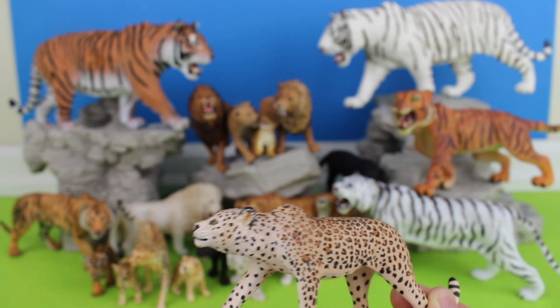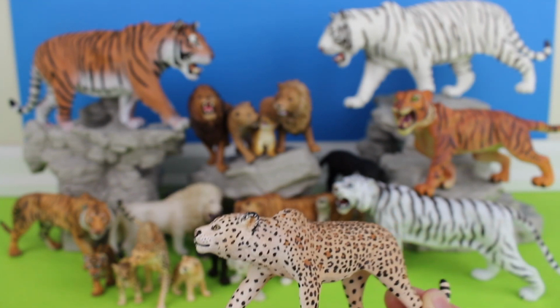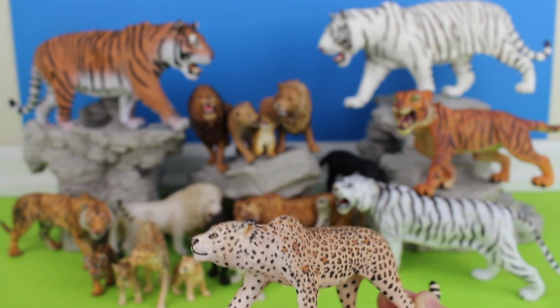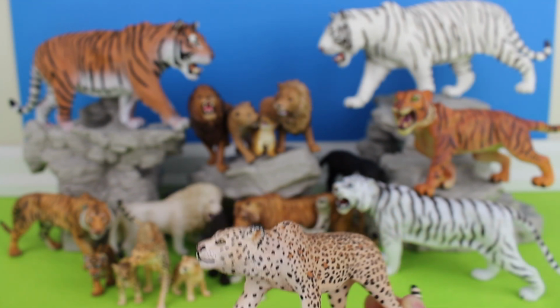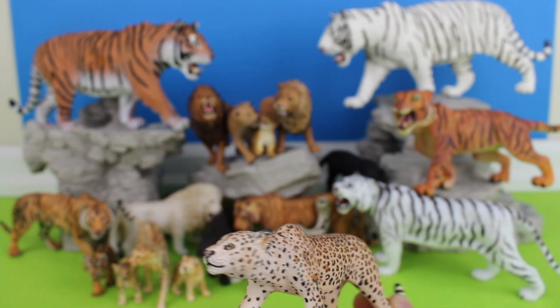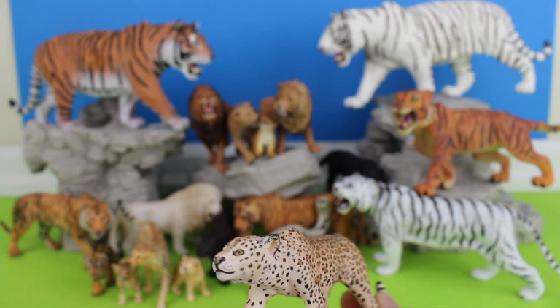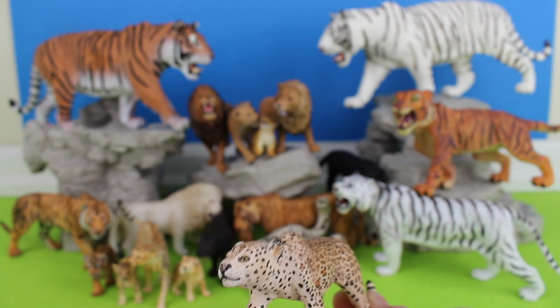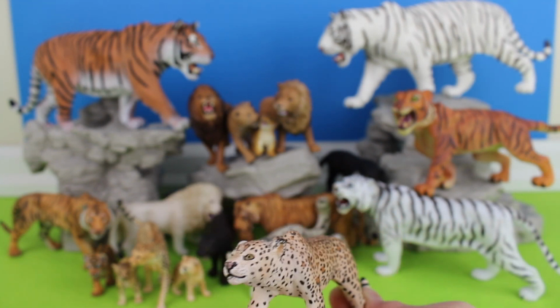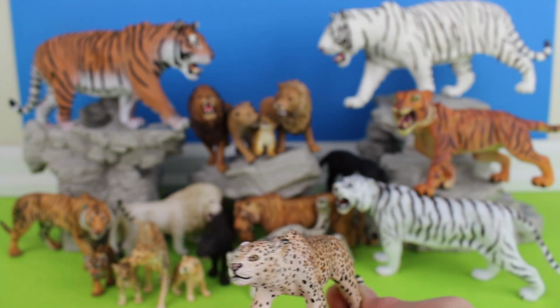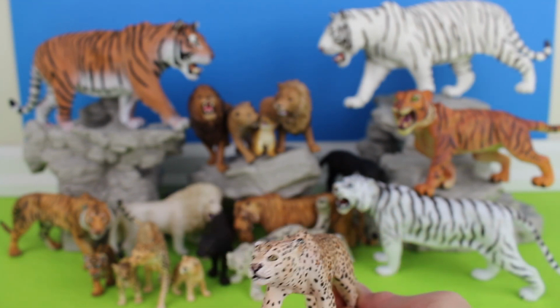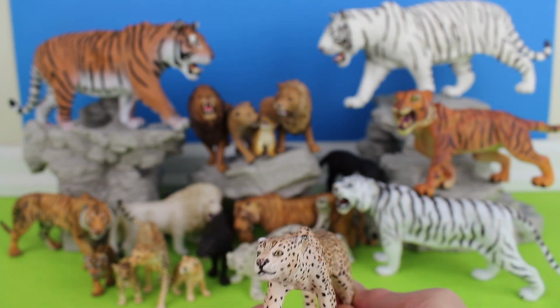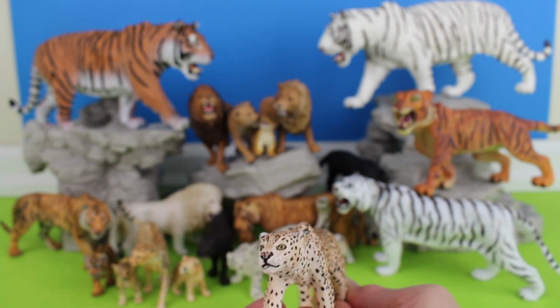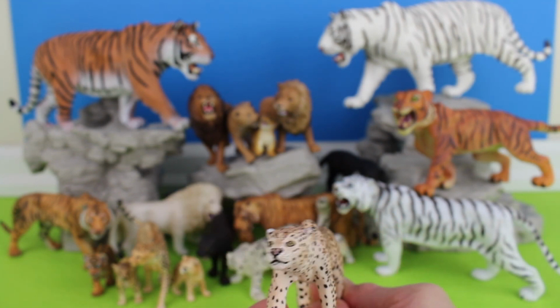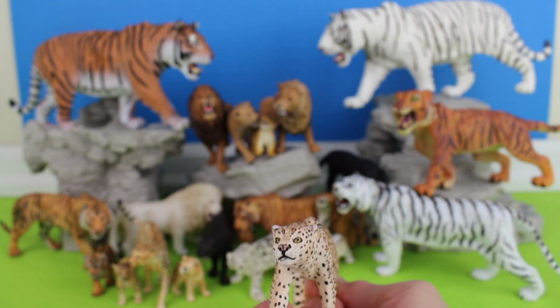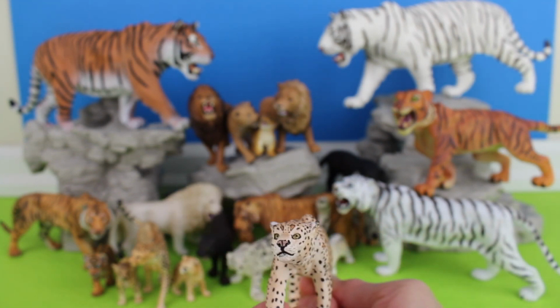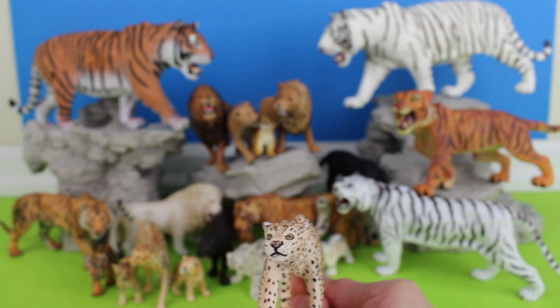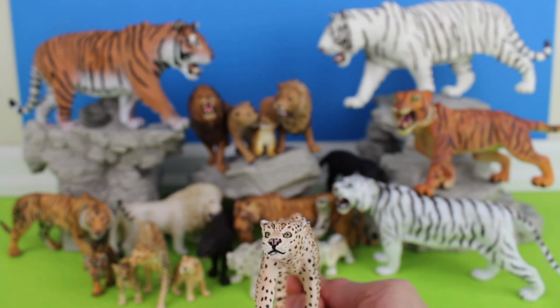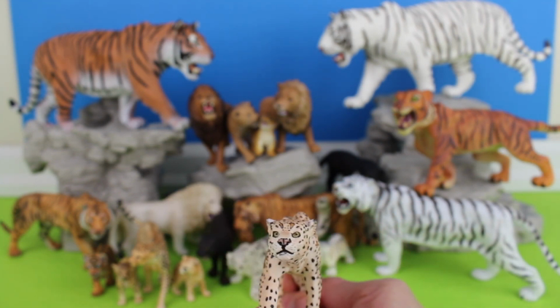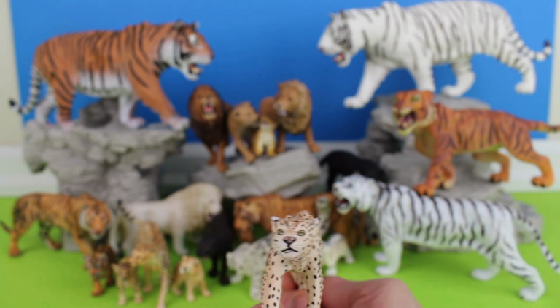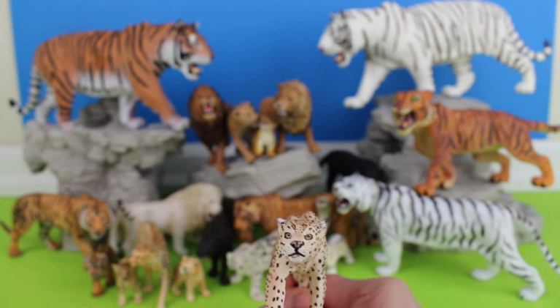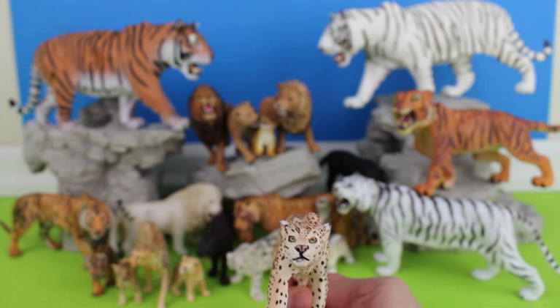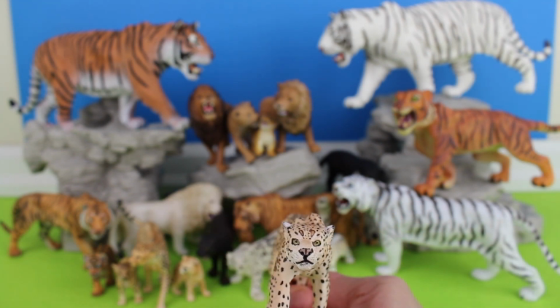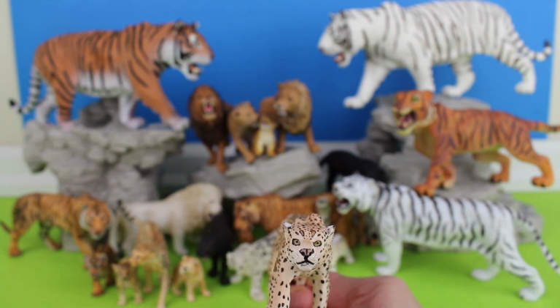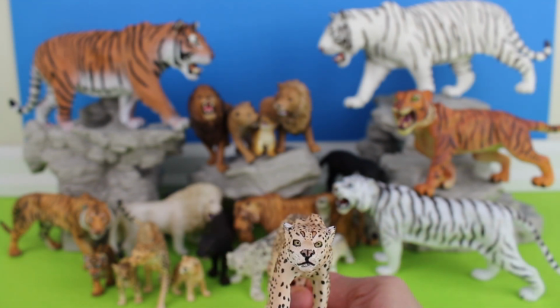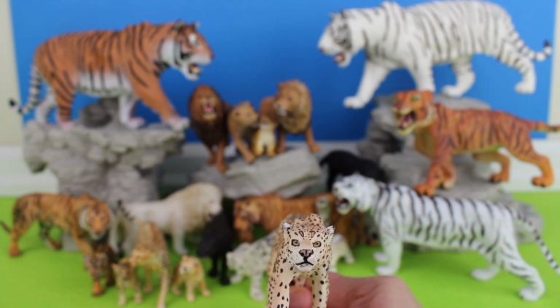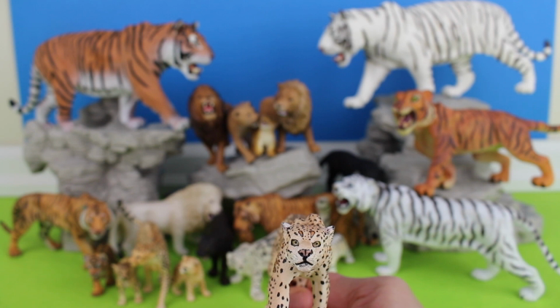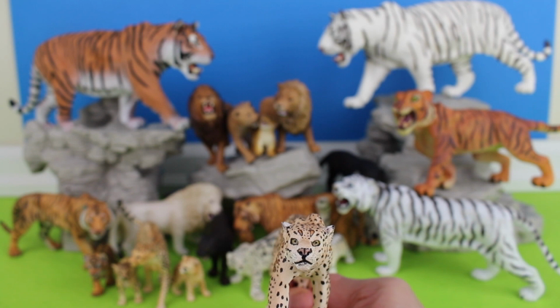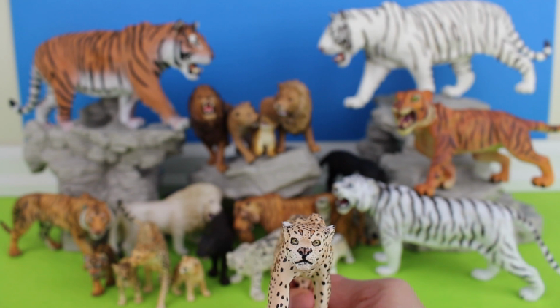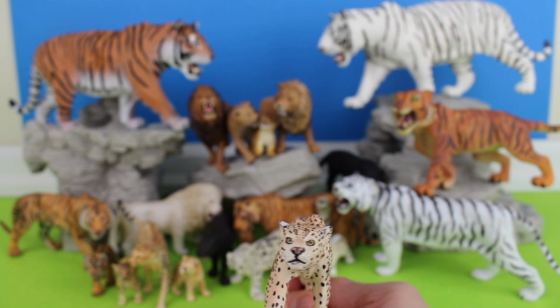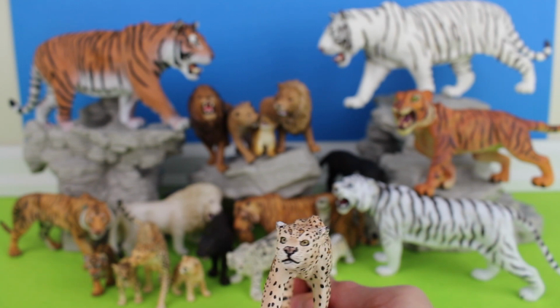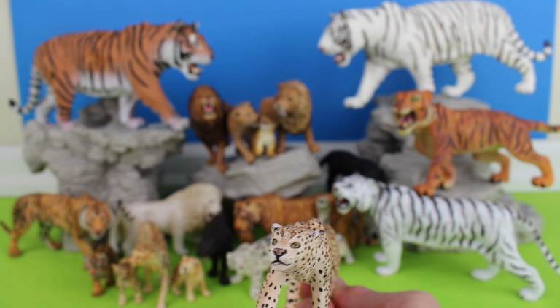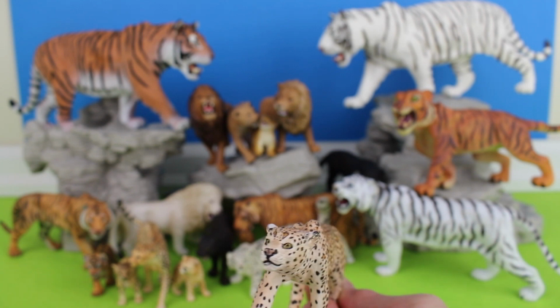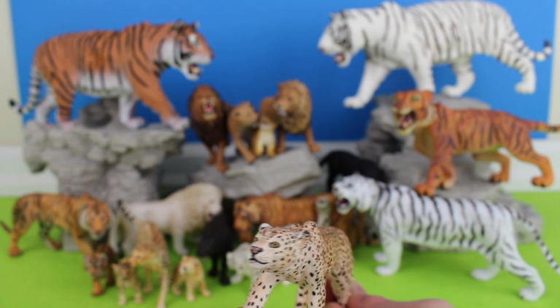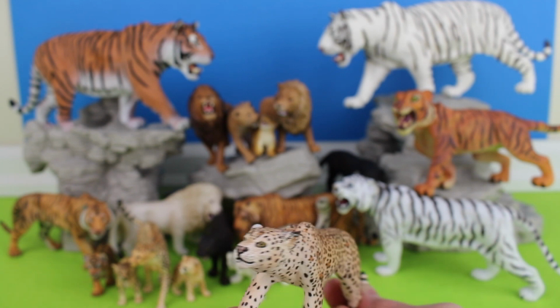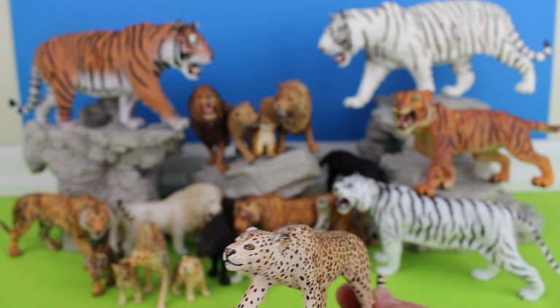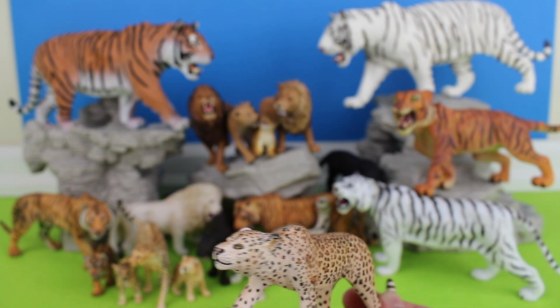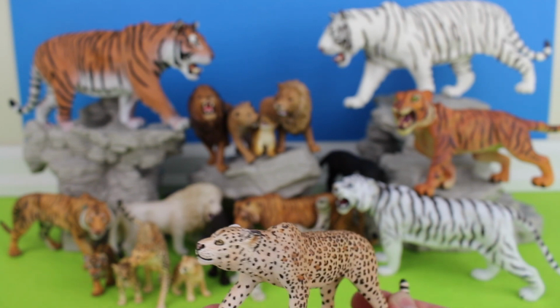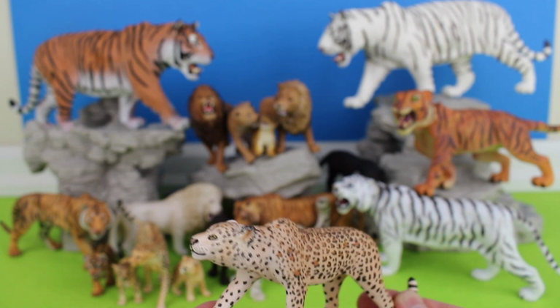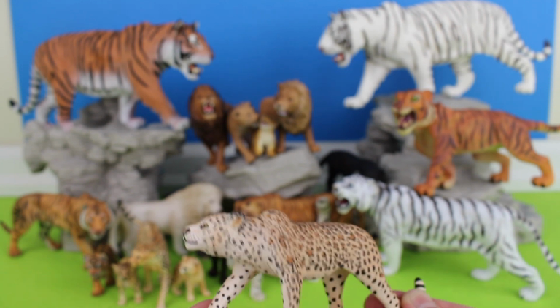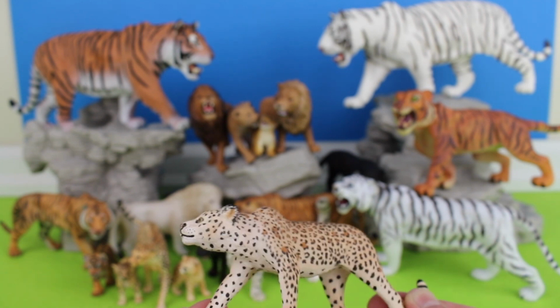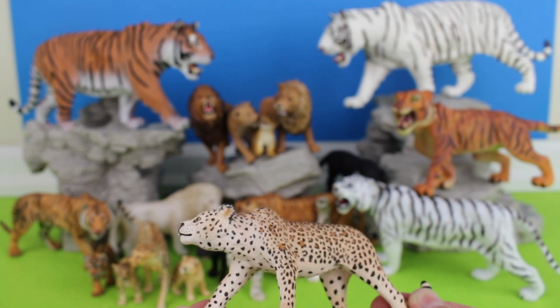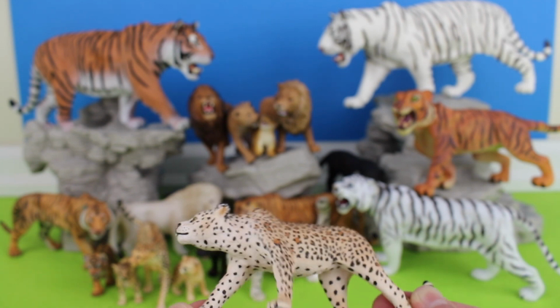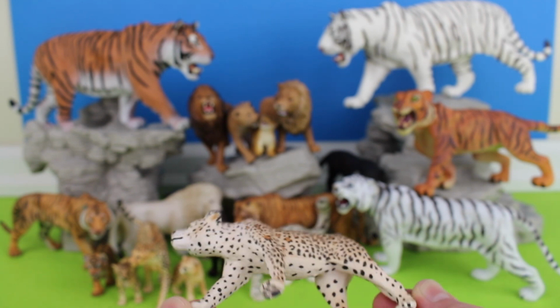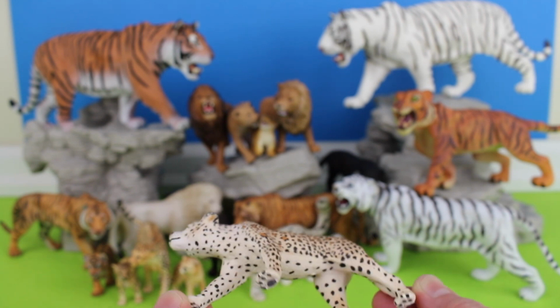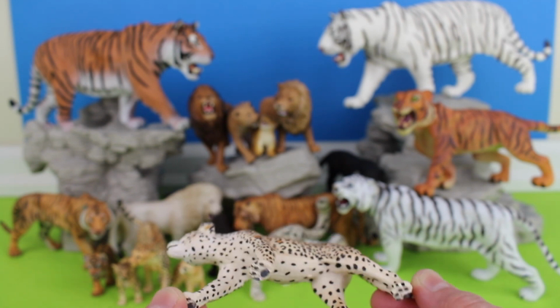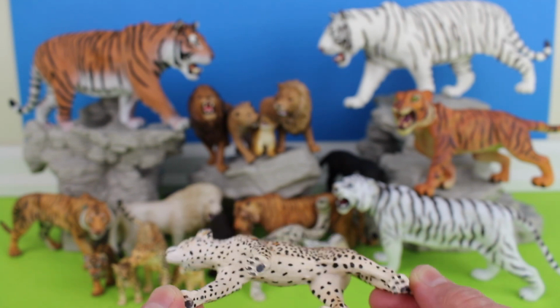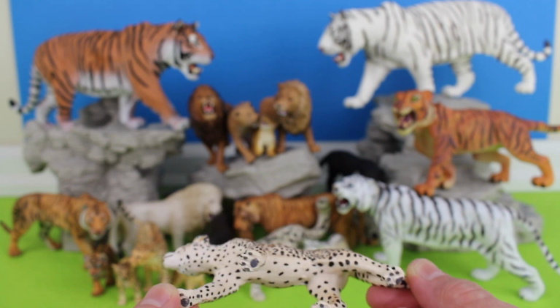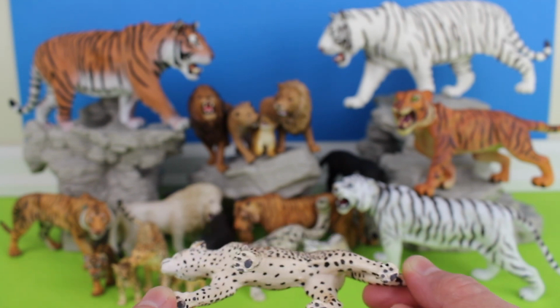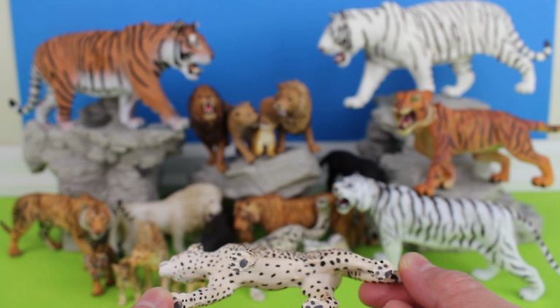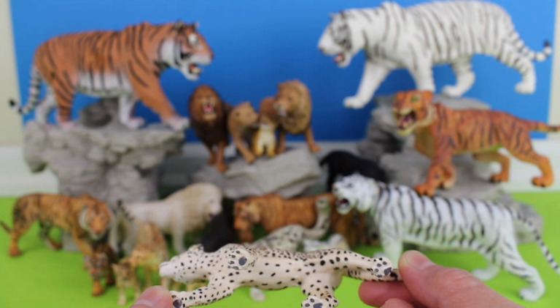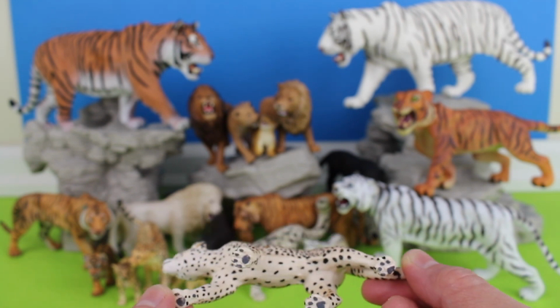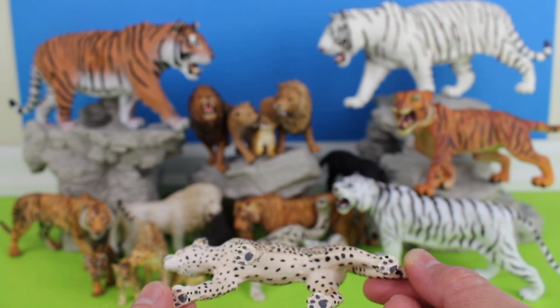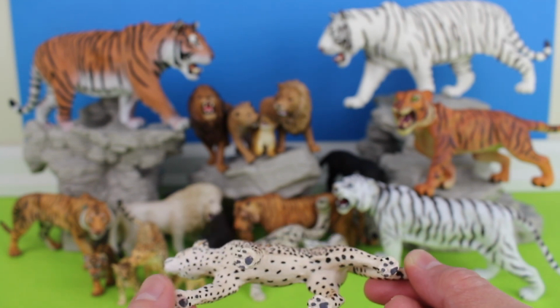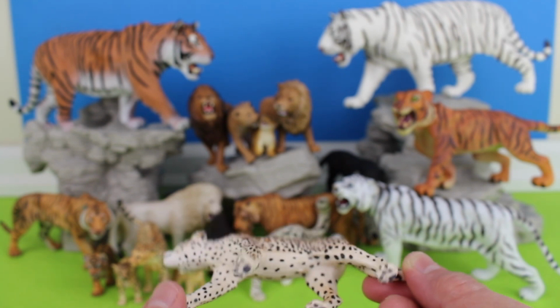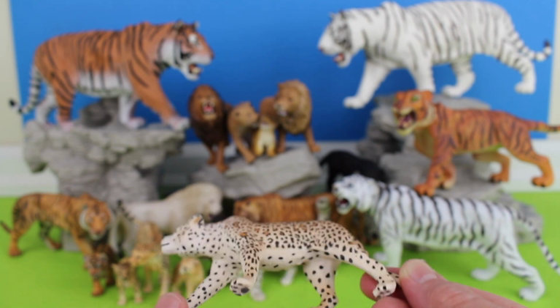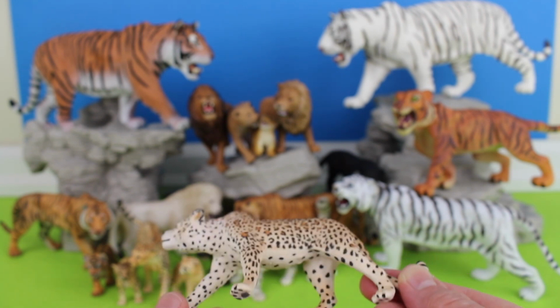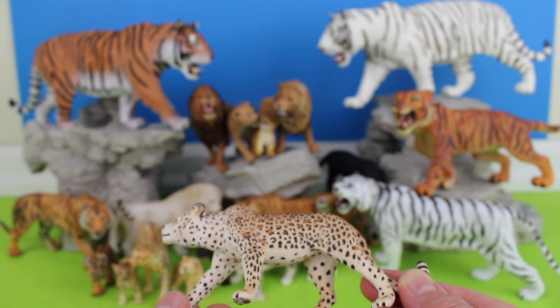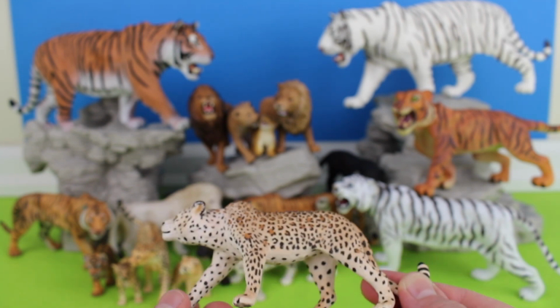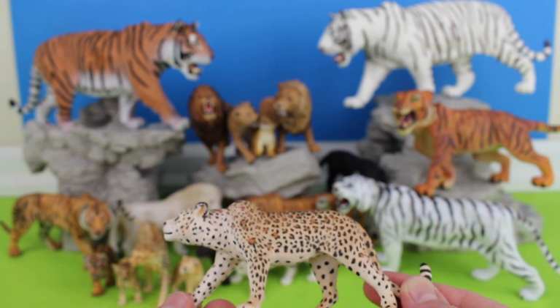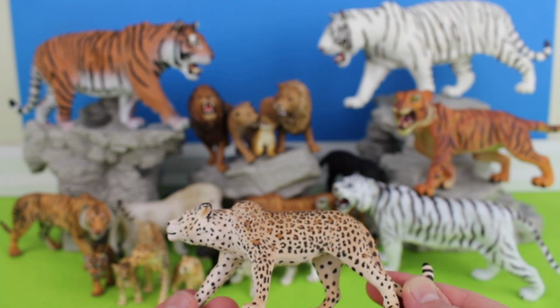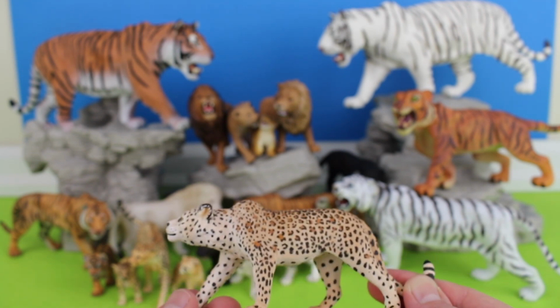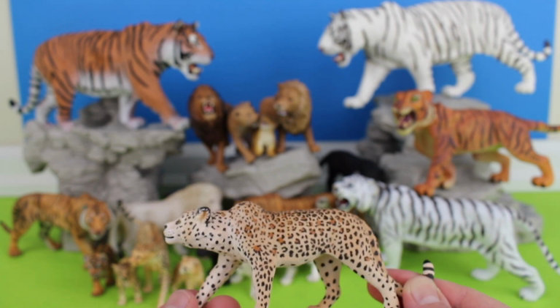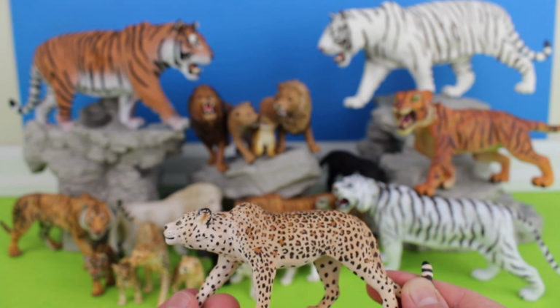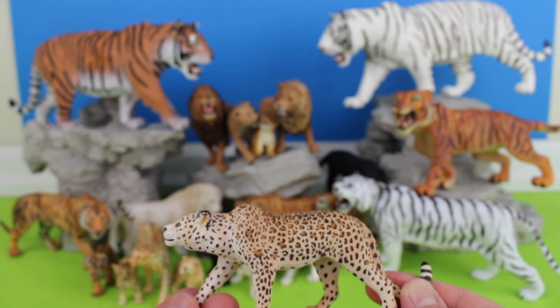Jaguar. It is the largest cat species in the Americas and the third largest in the world.